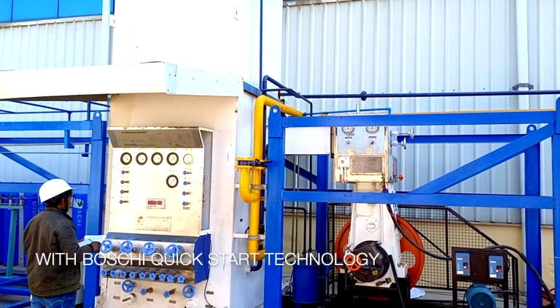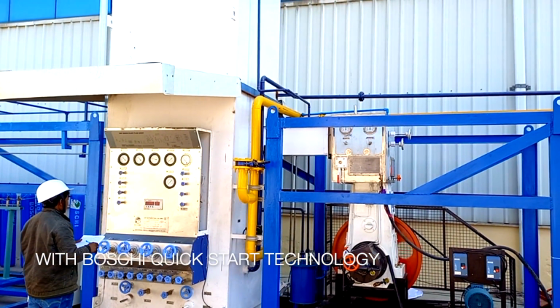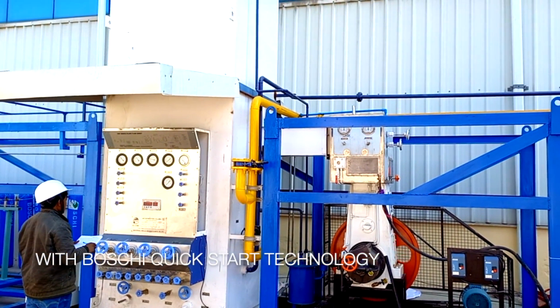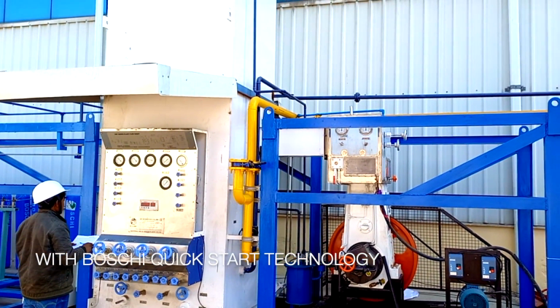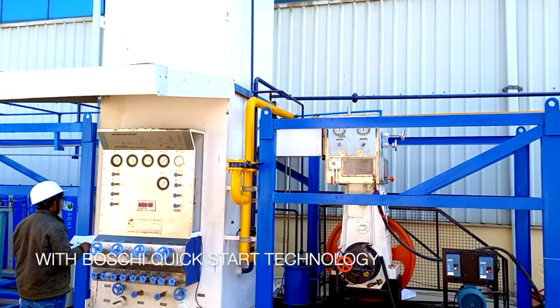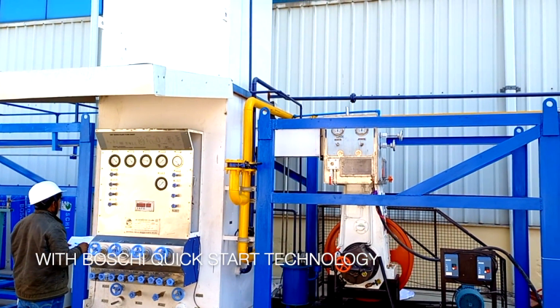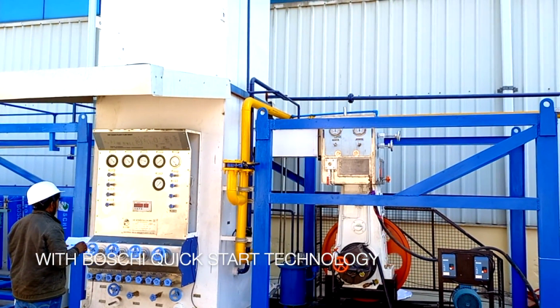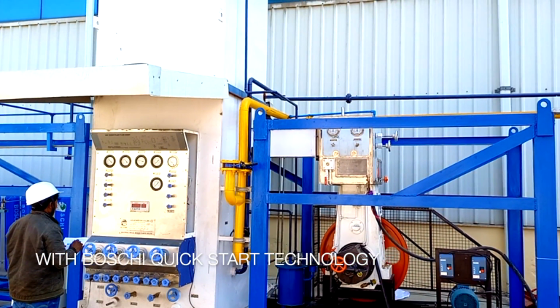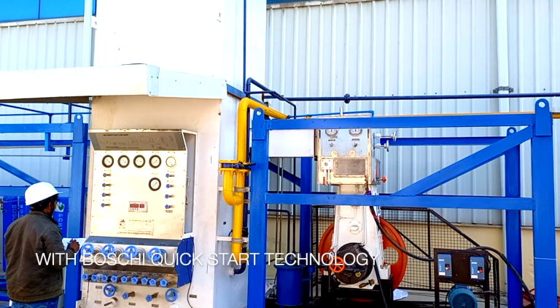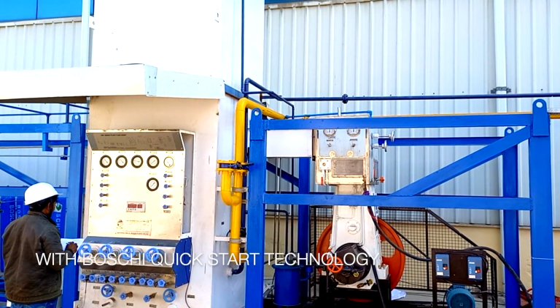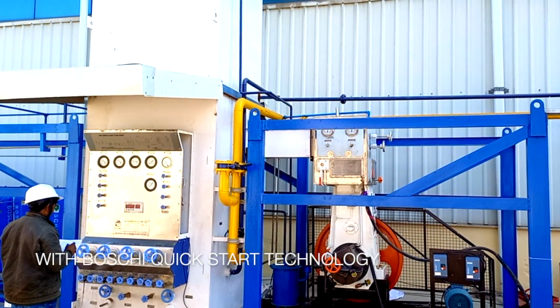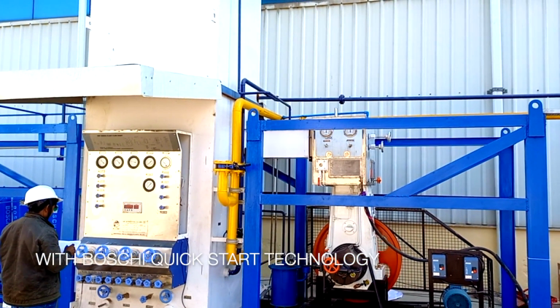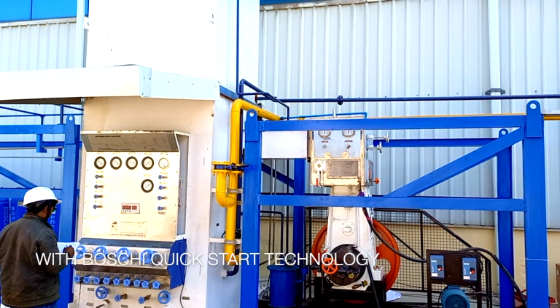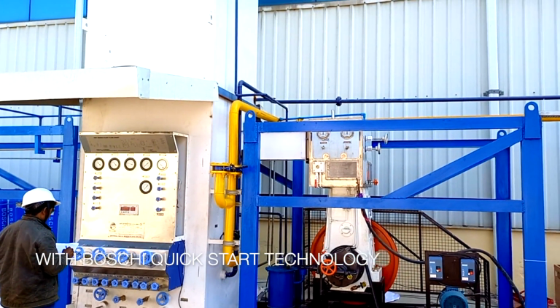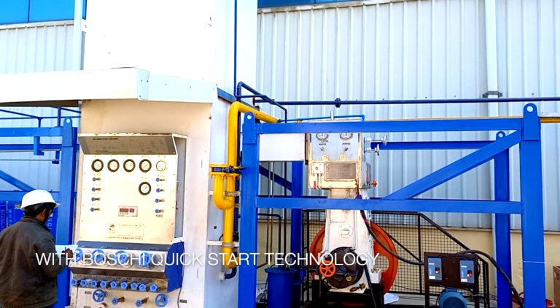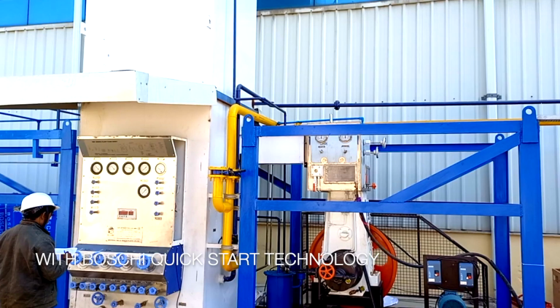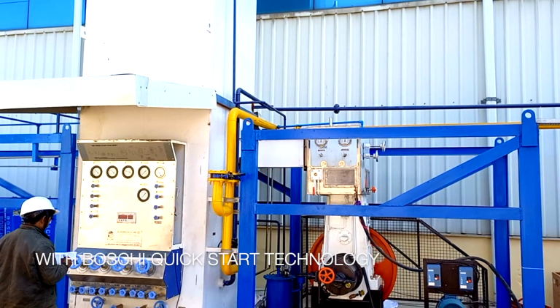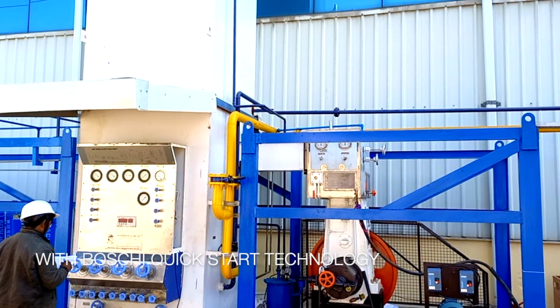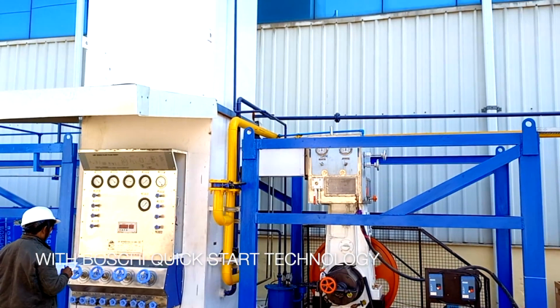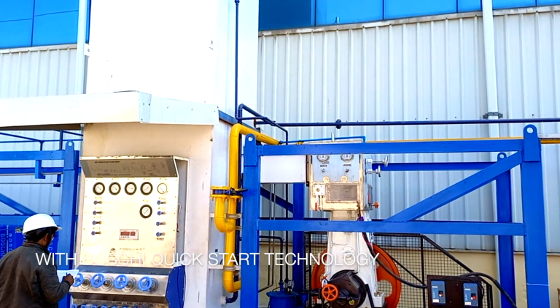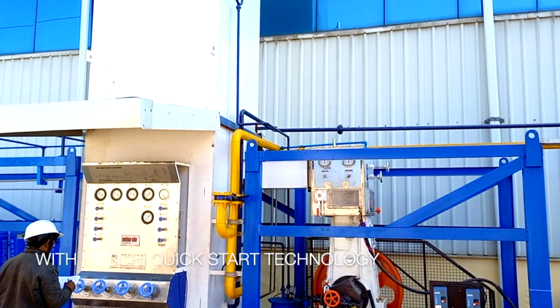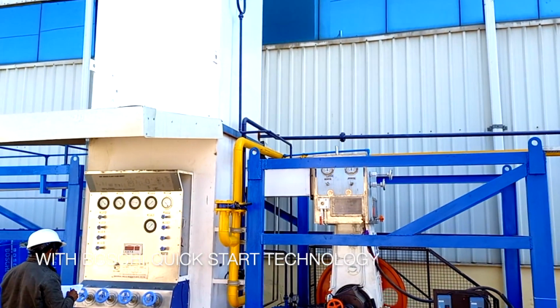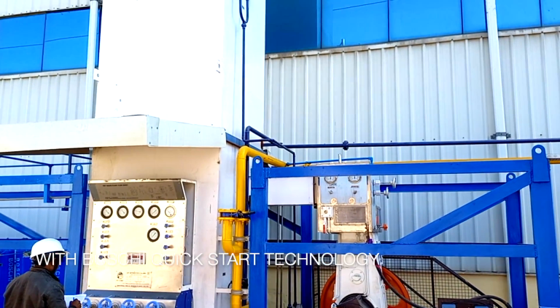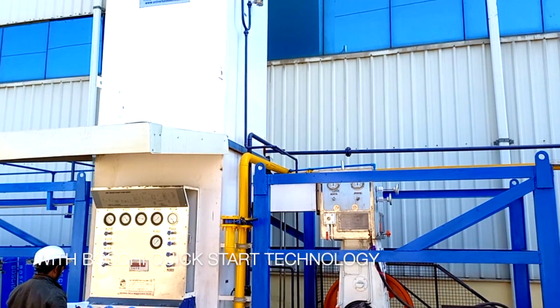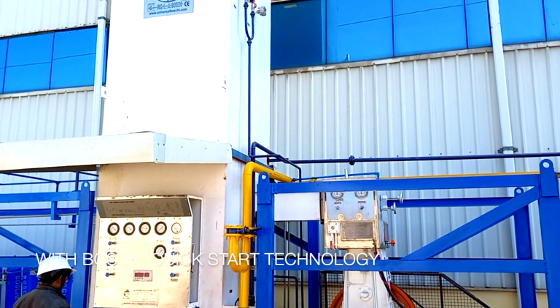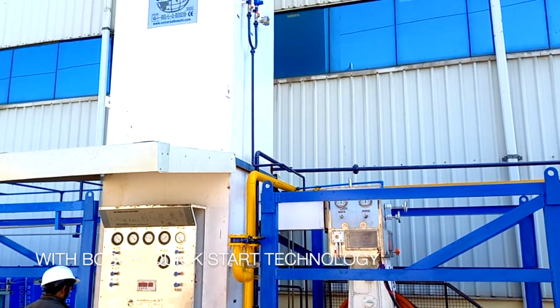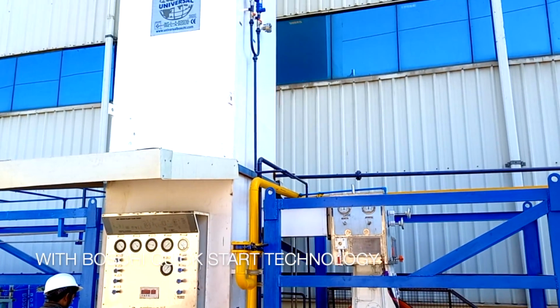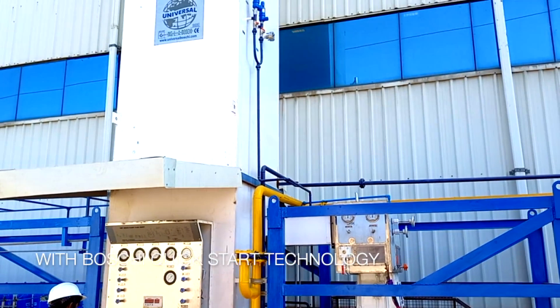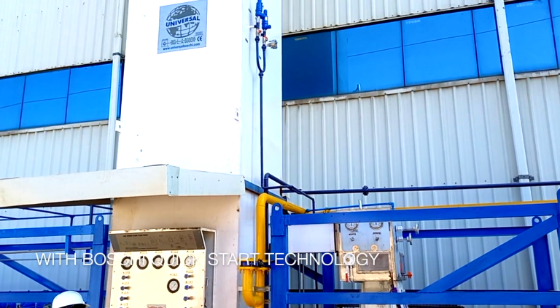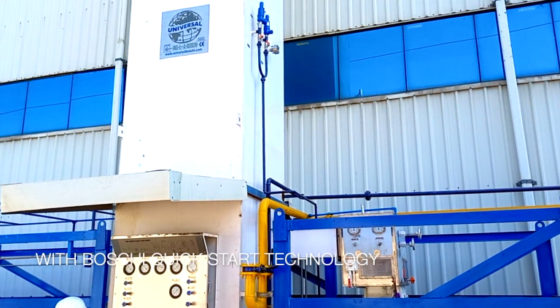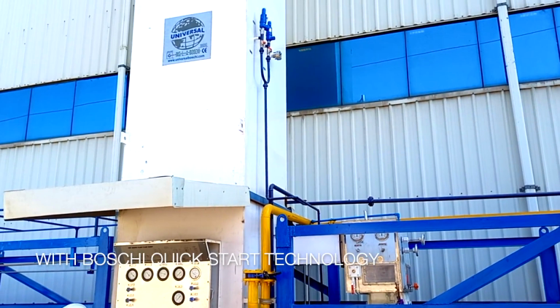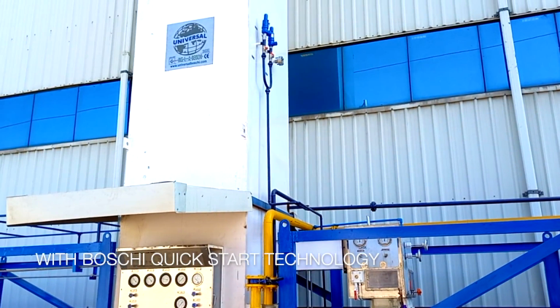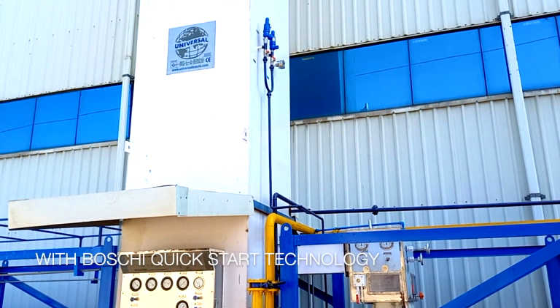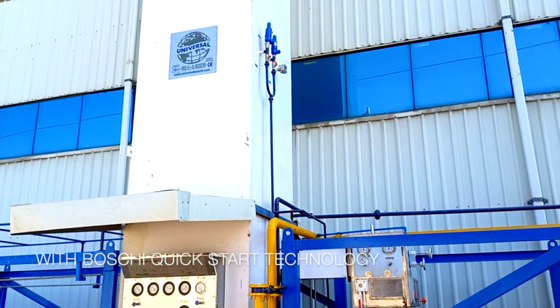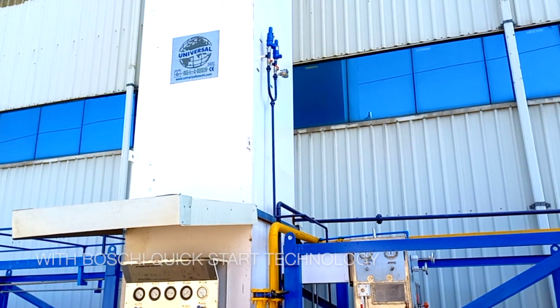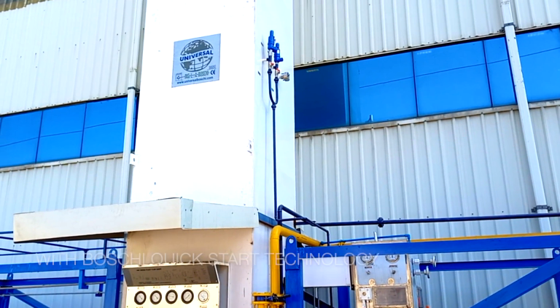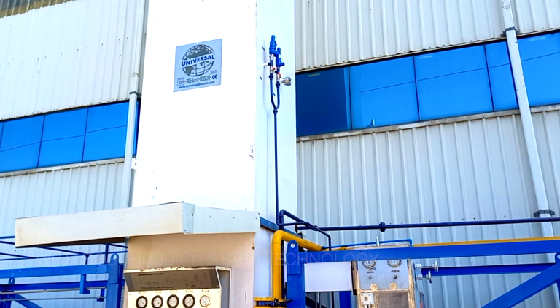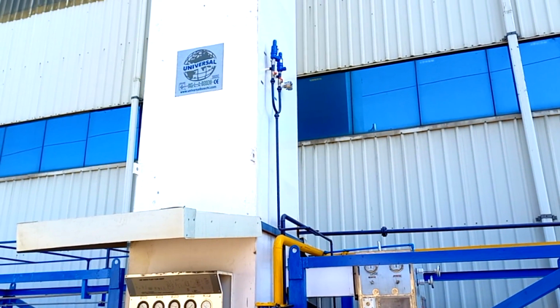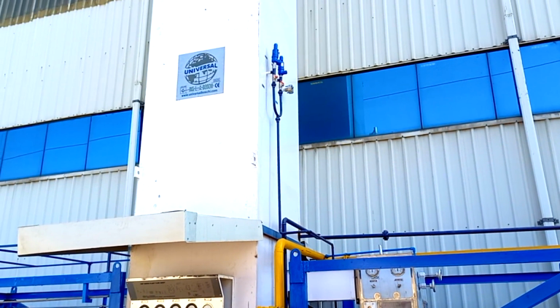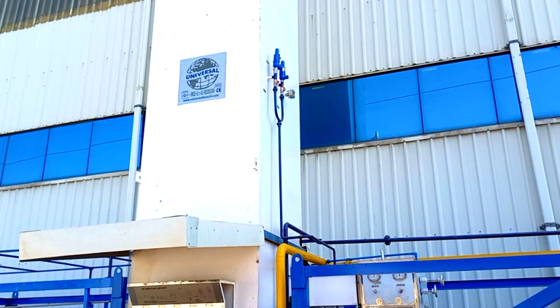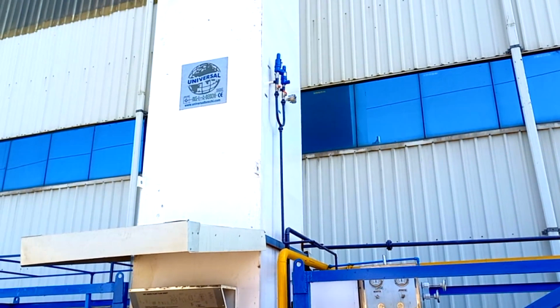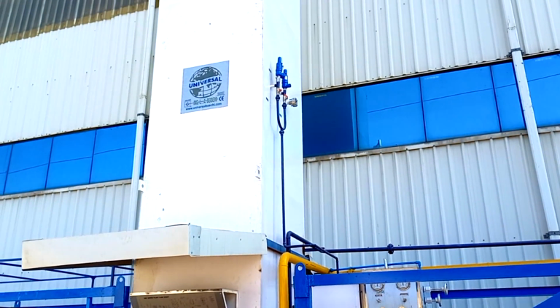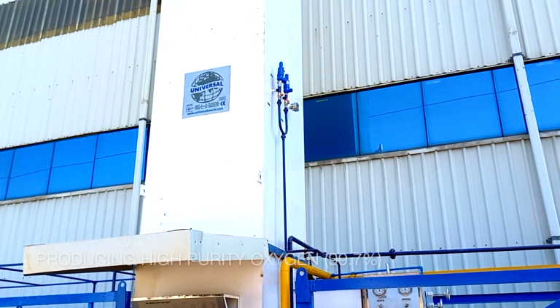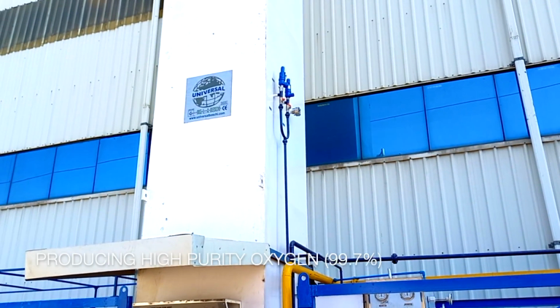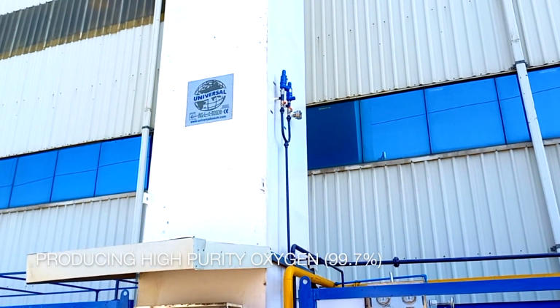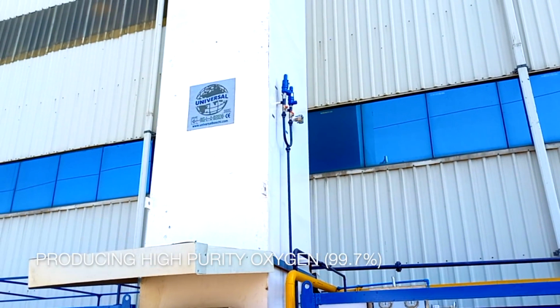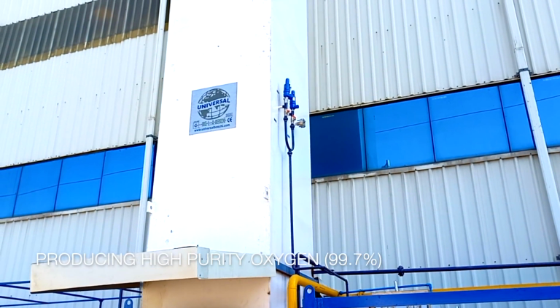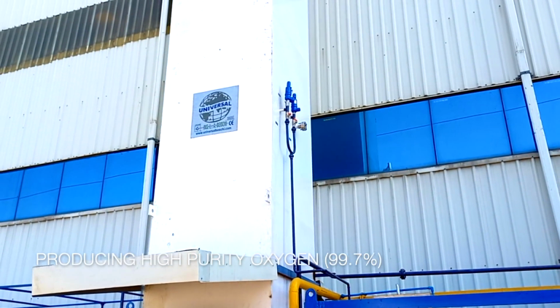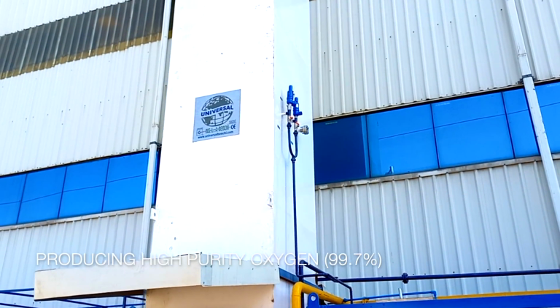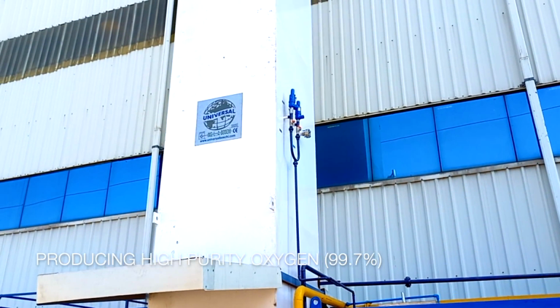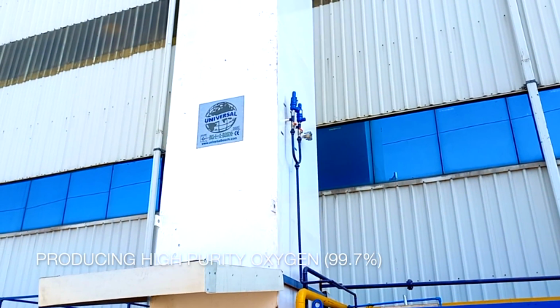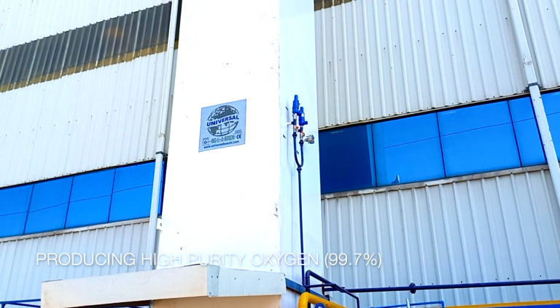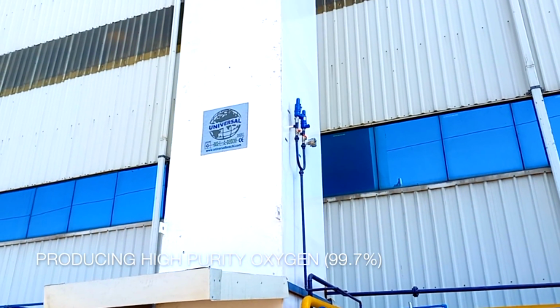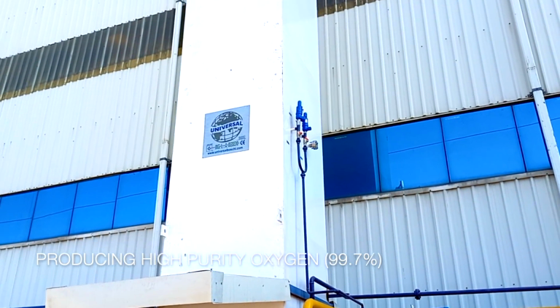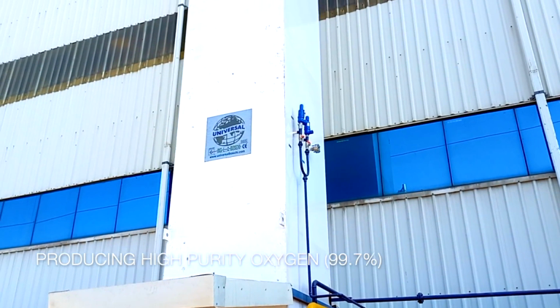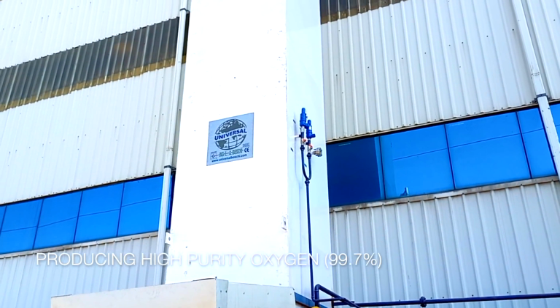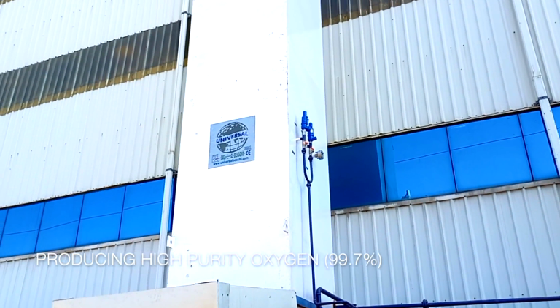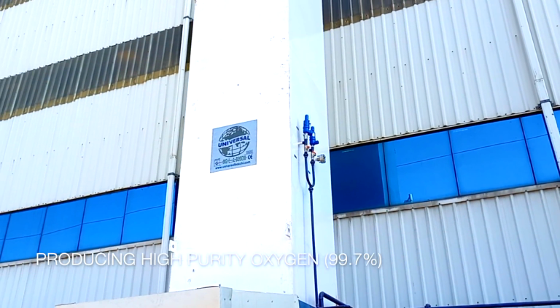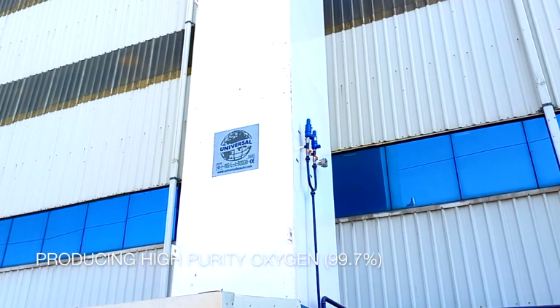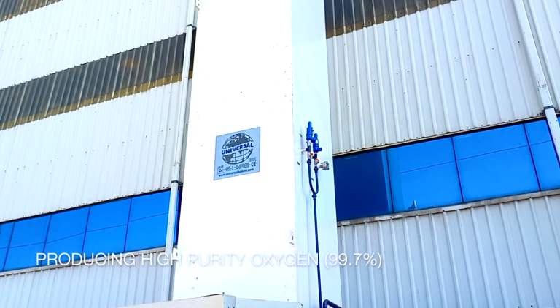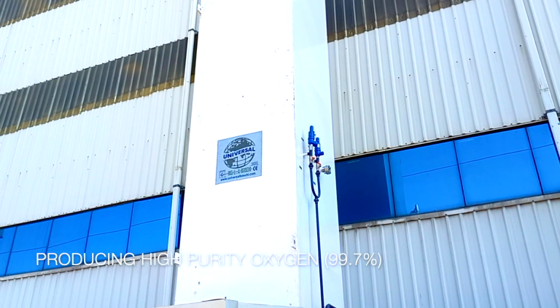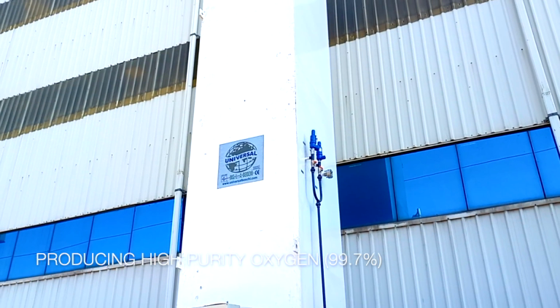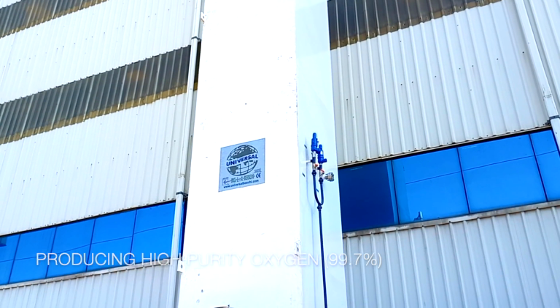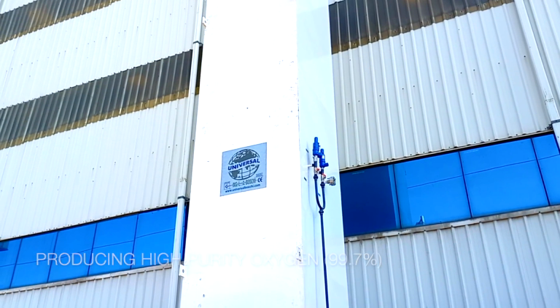The complete air separation unit is a leak-proof design made in cryogenic grade stainless steel to achieve high purity oxygen and nitrogen production.